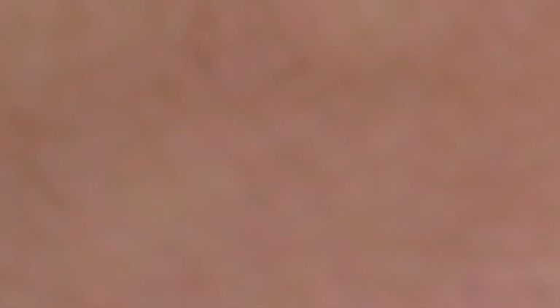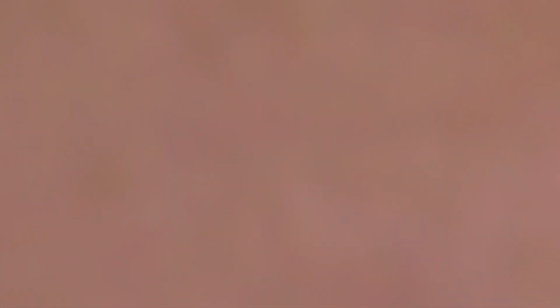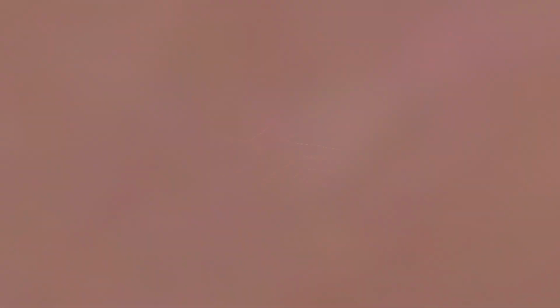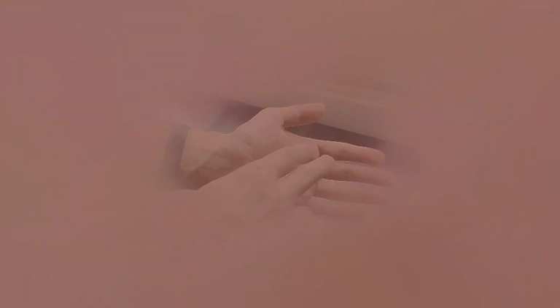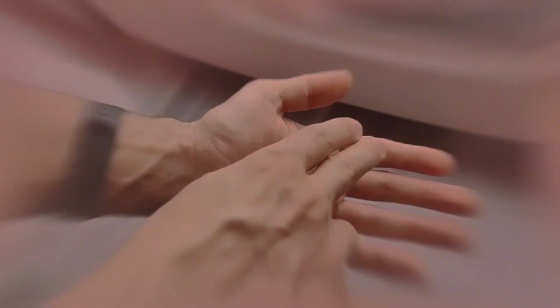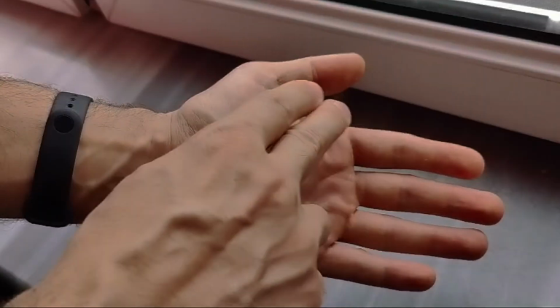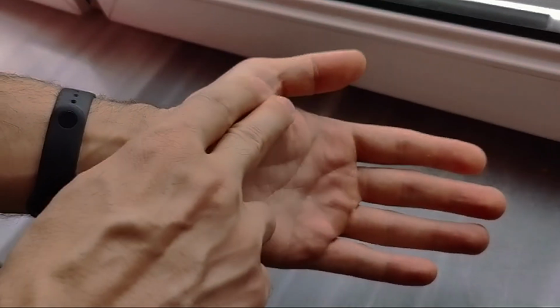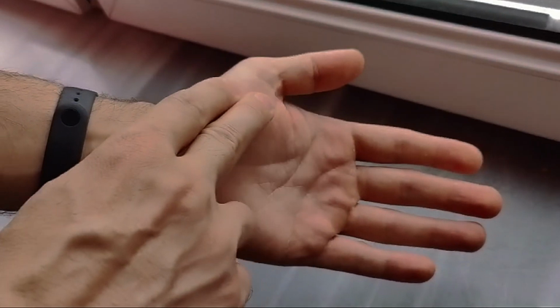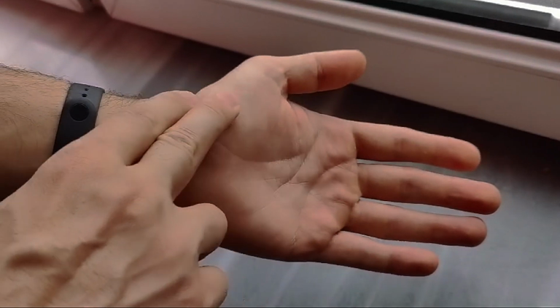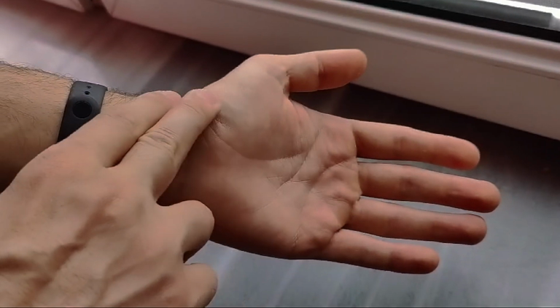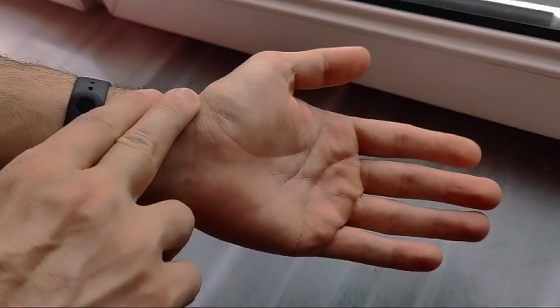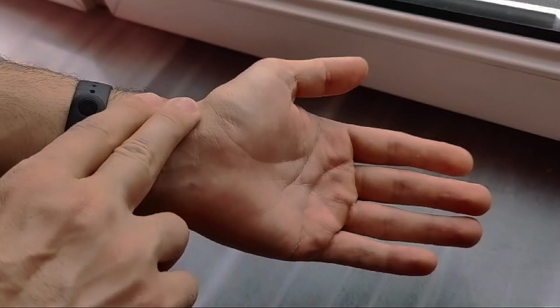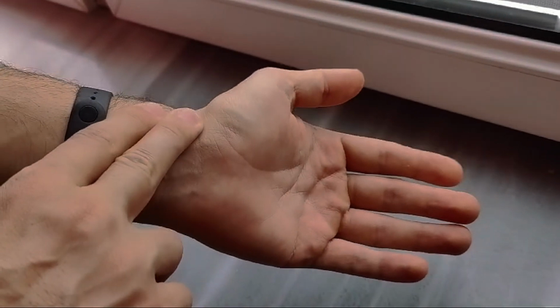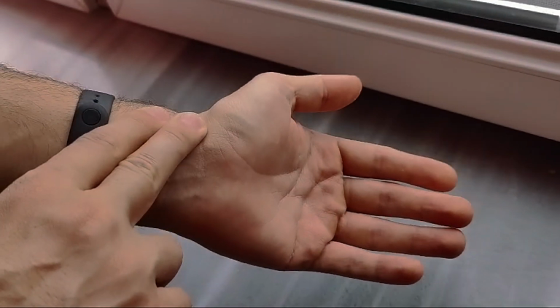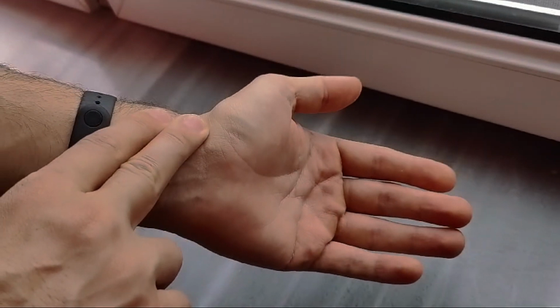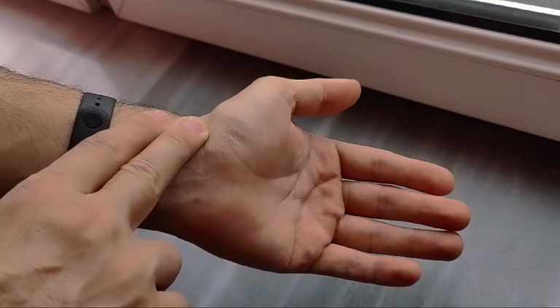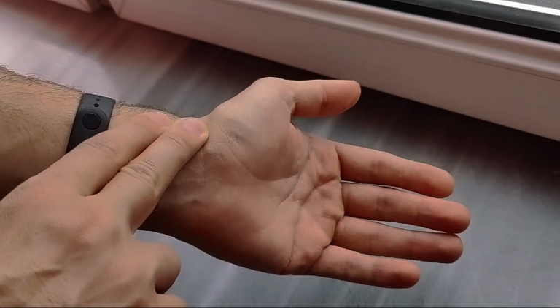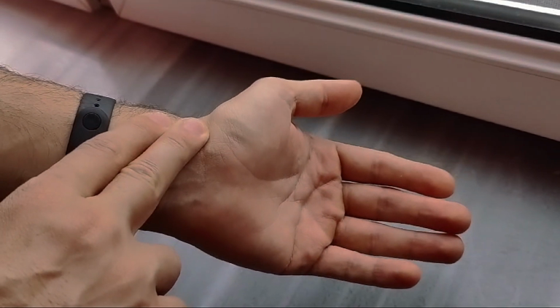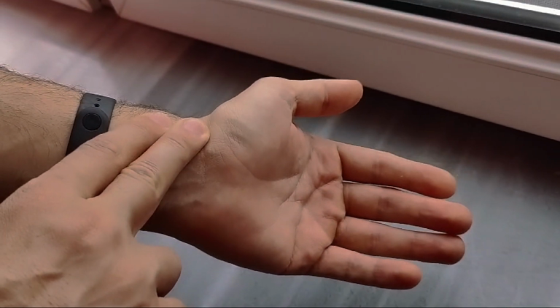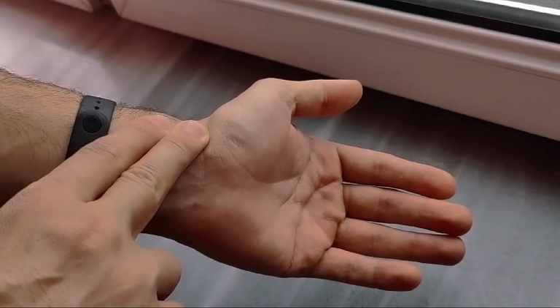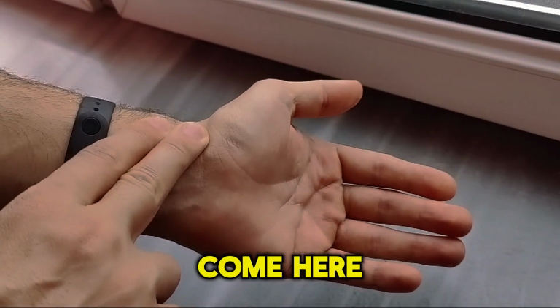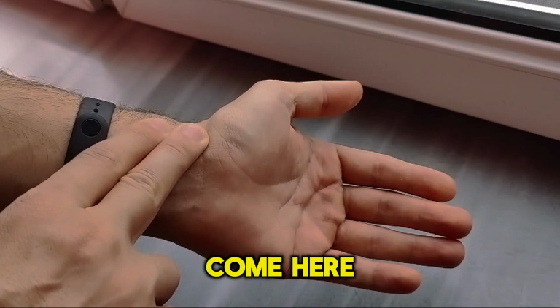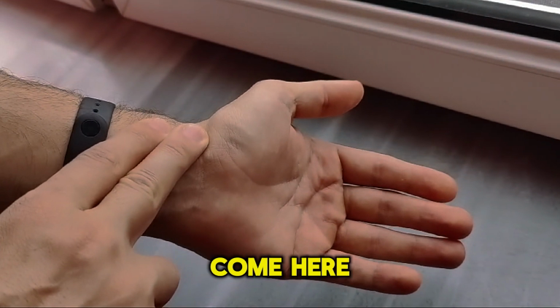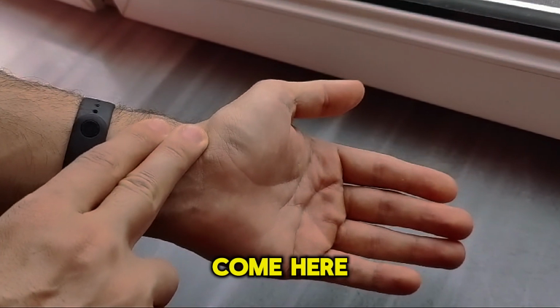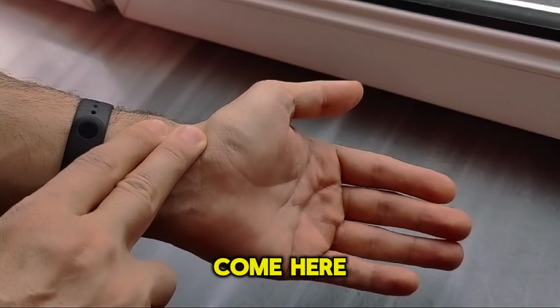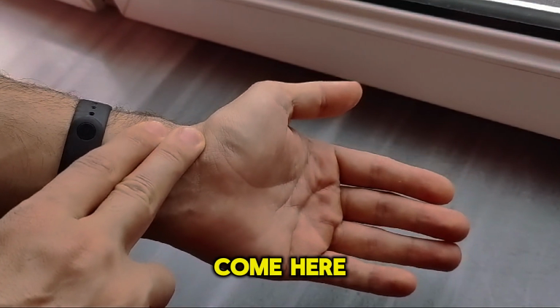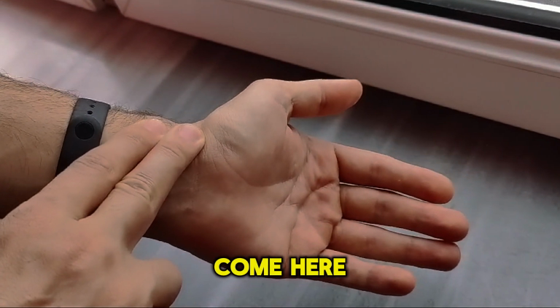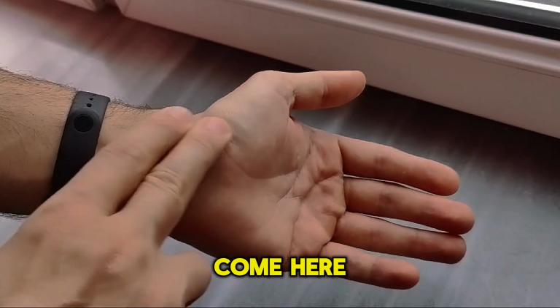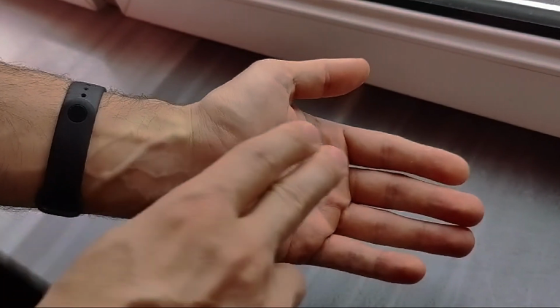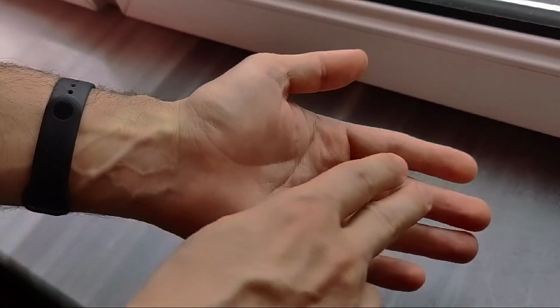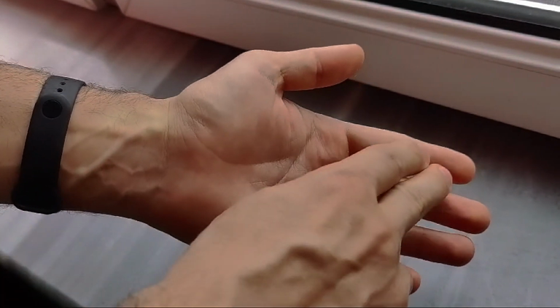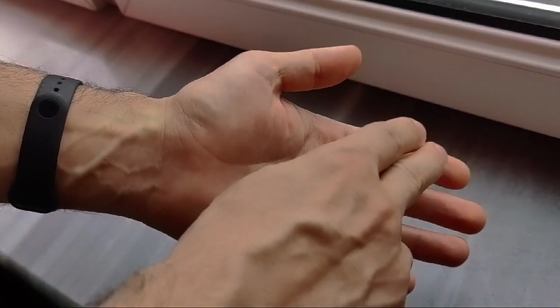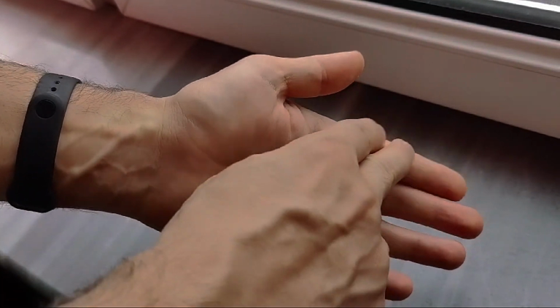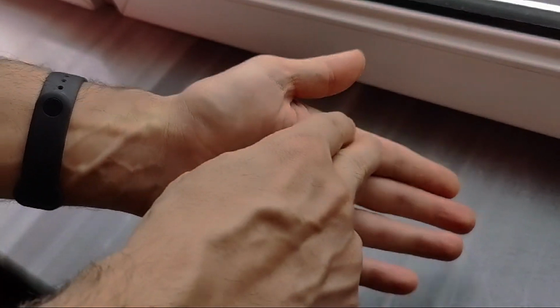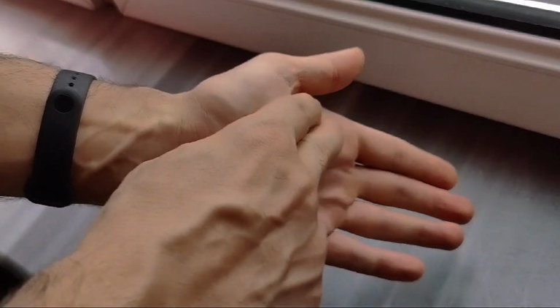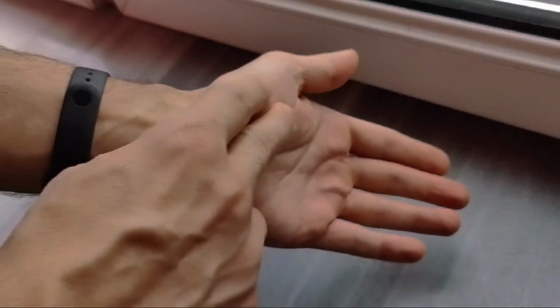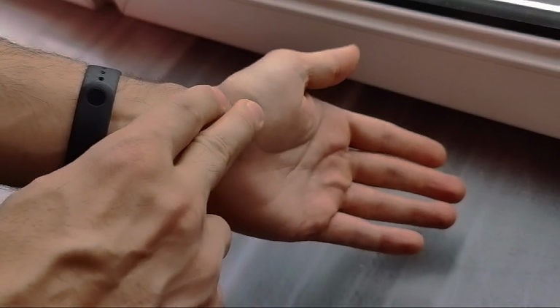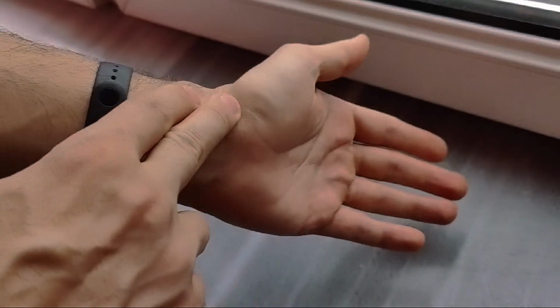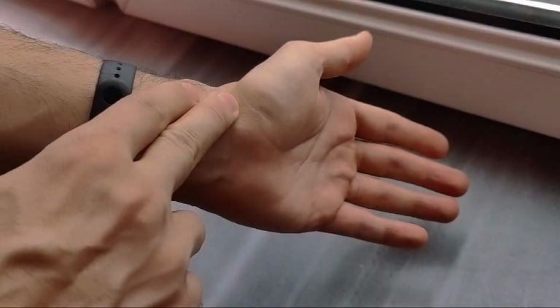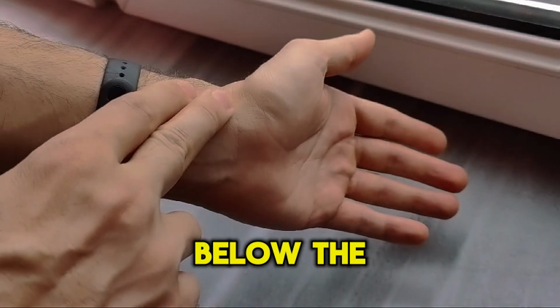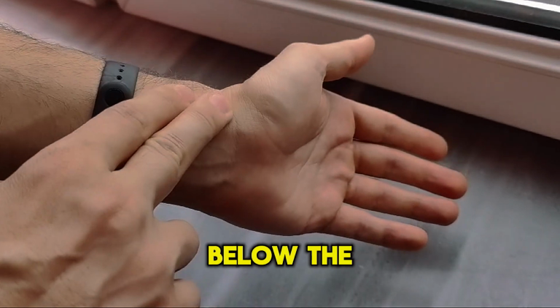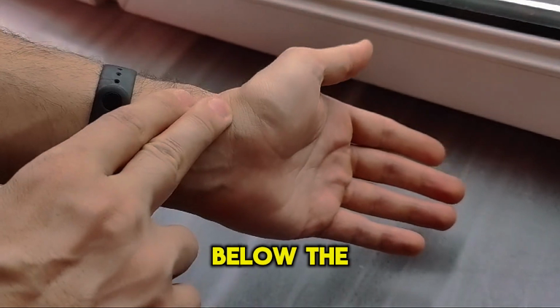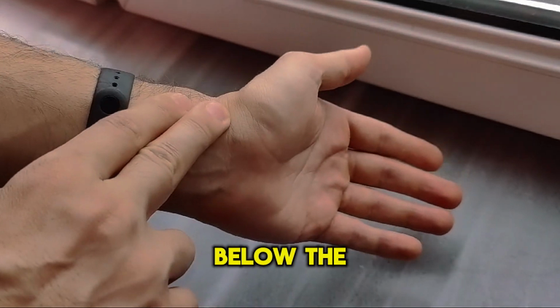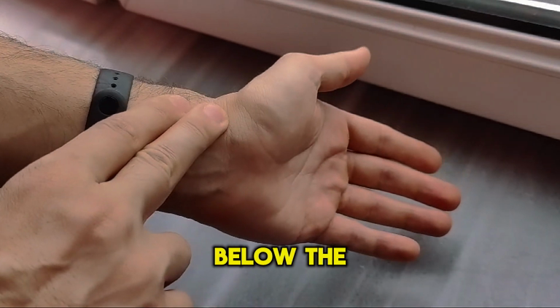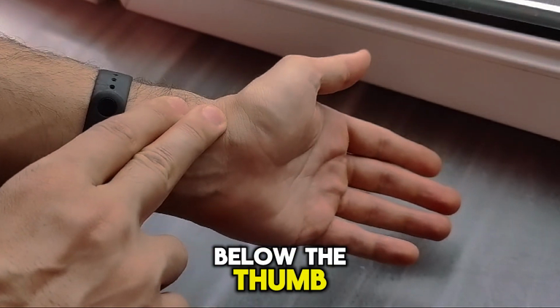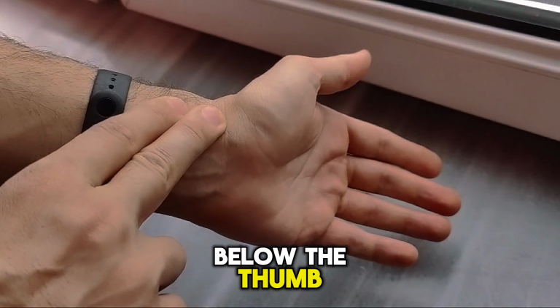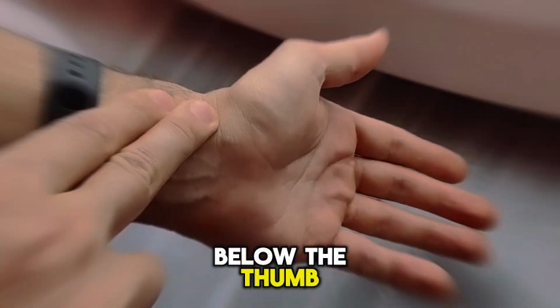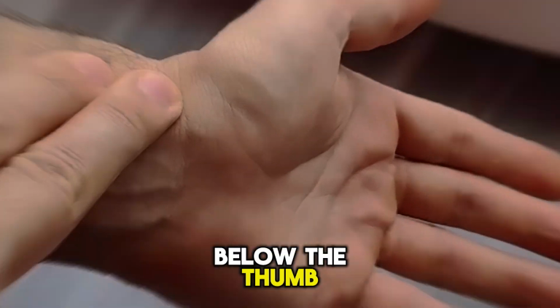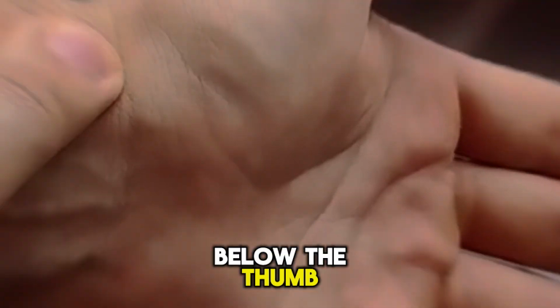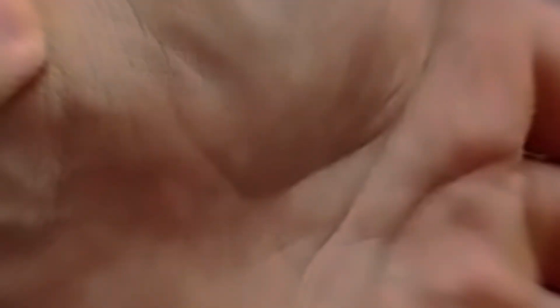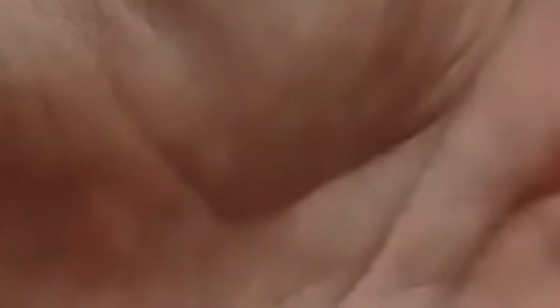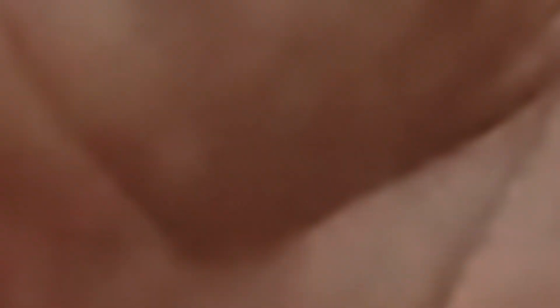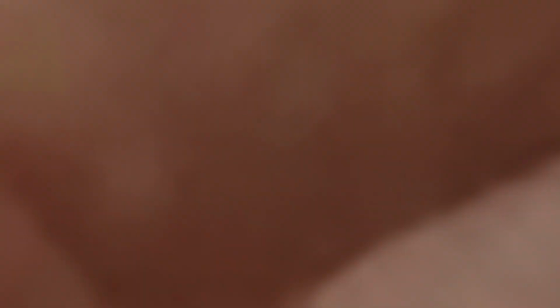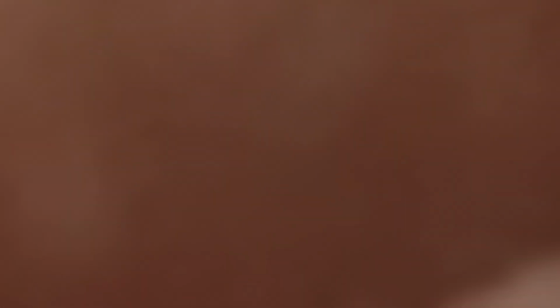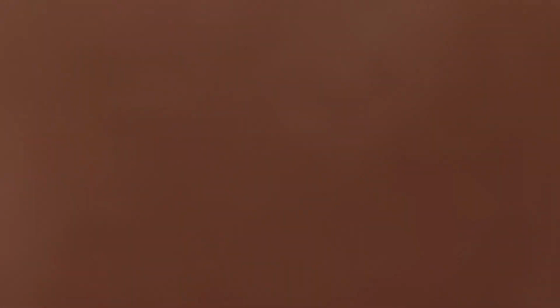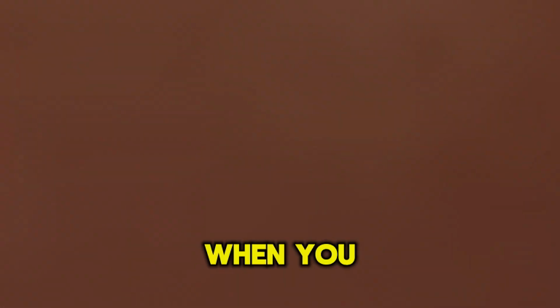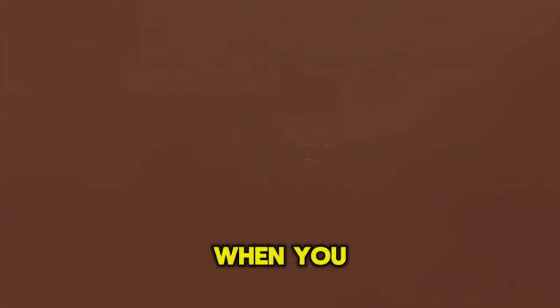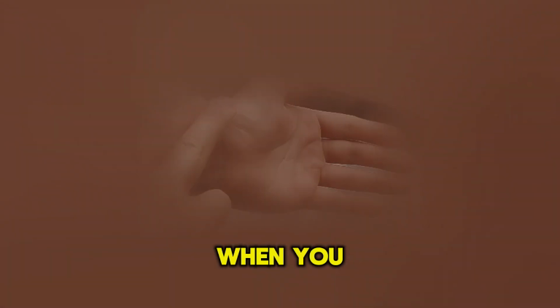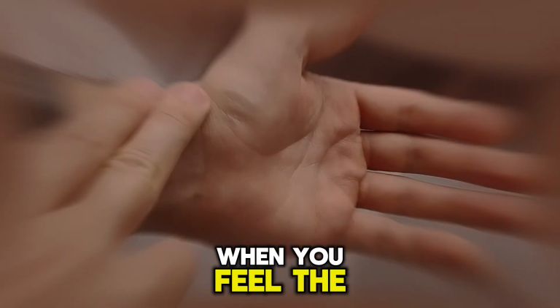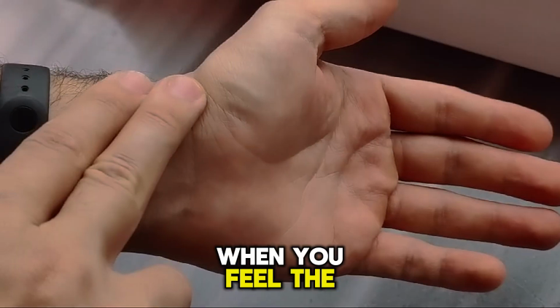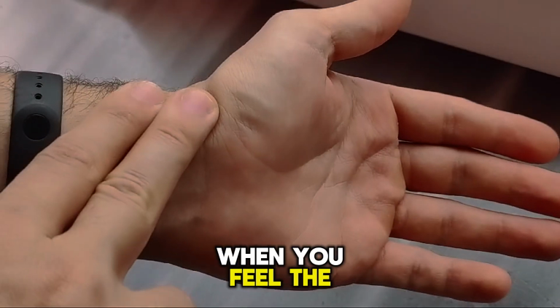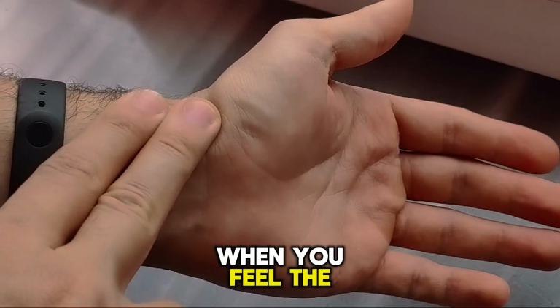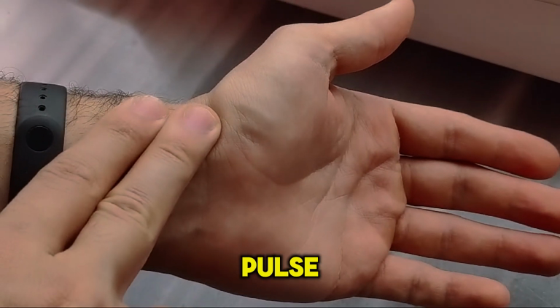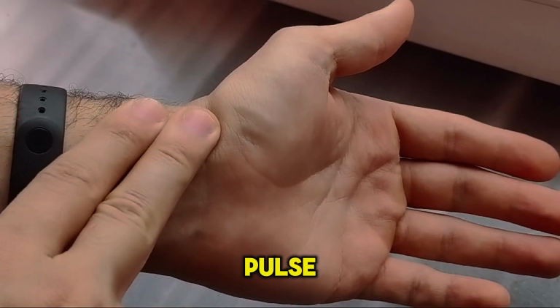To measure the pulse, place your index and middle fingers on the inside of the wrist, below the thumb. When you feel the pulse, count it for 30 seconds and multiply by 2.